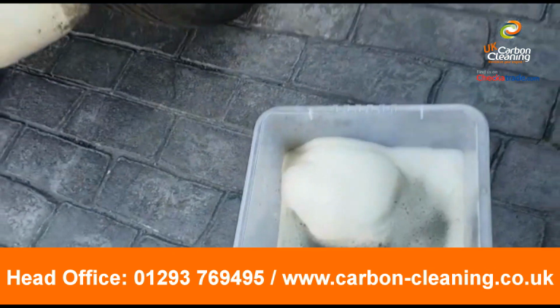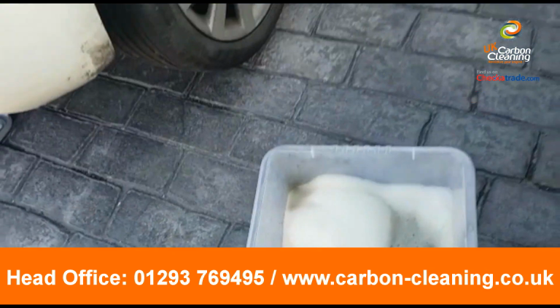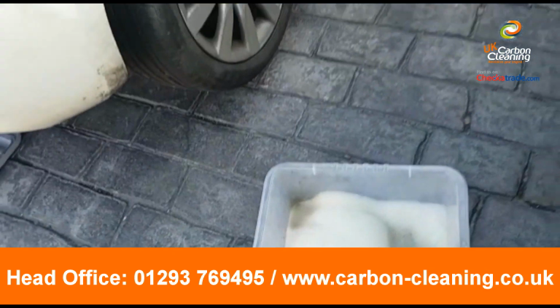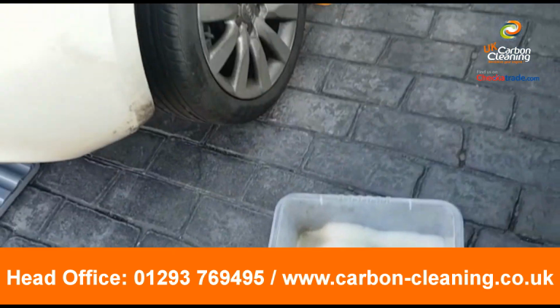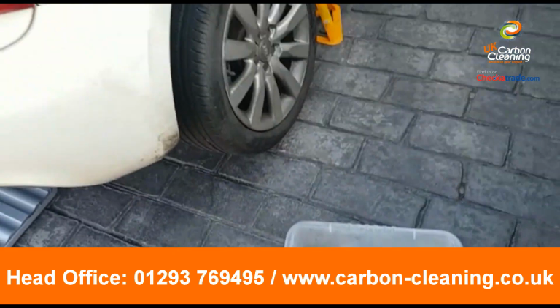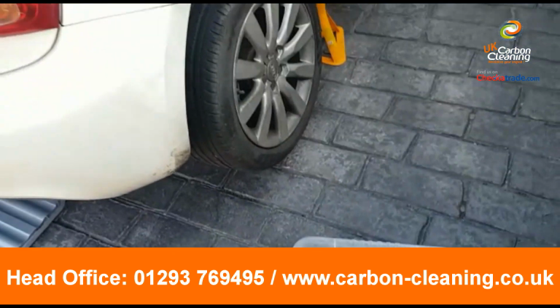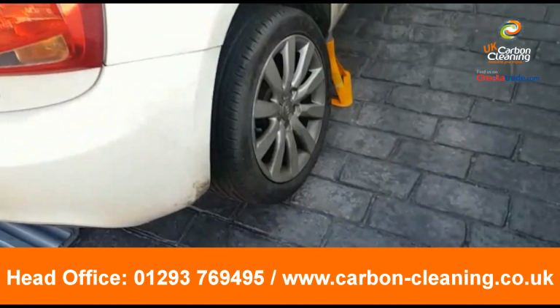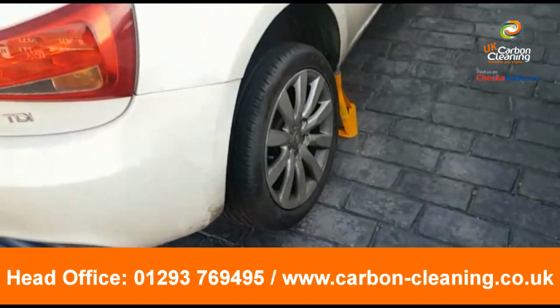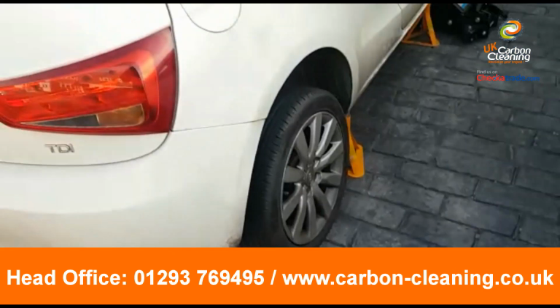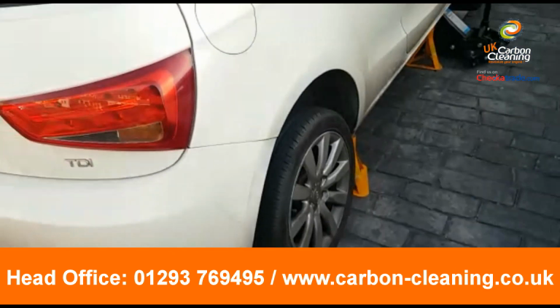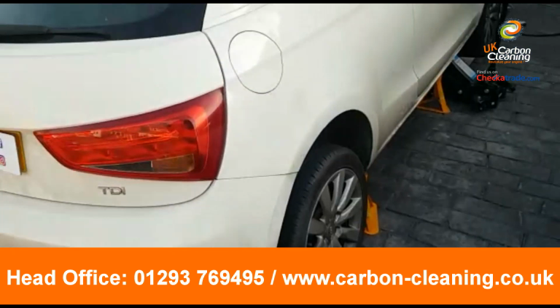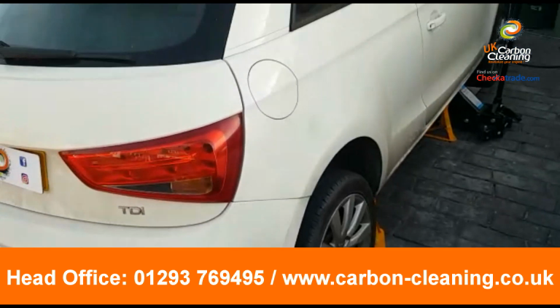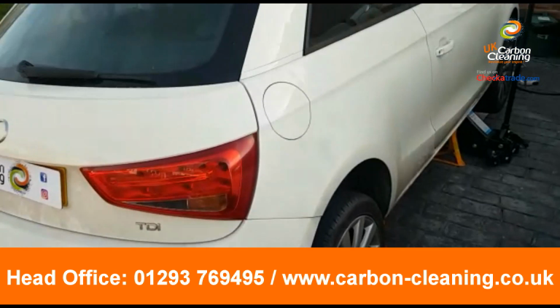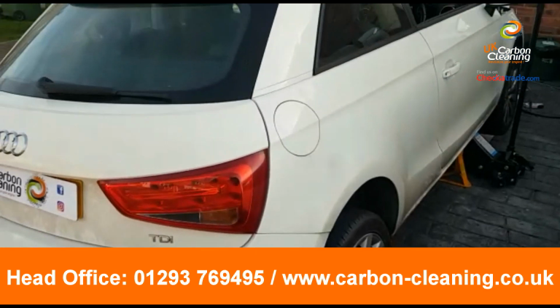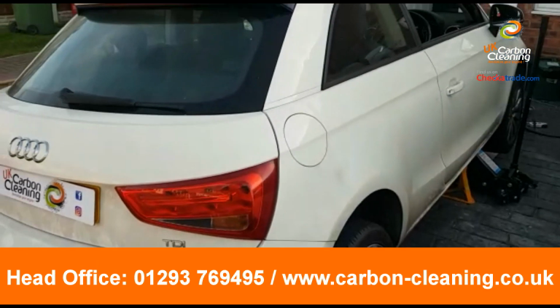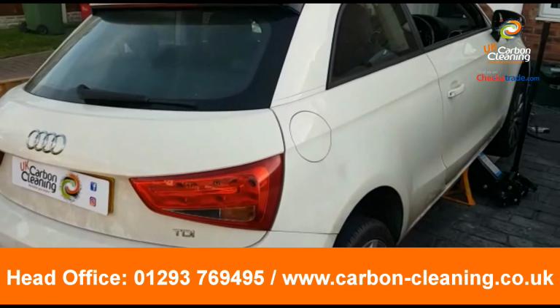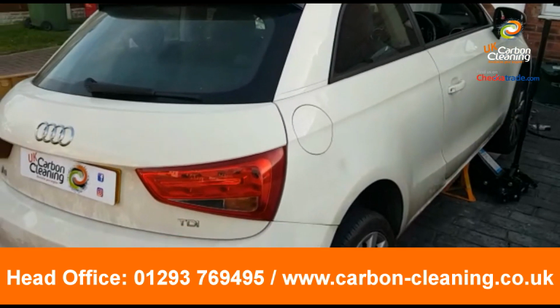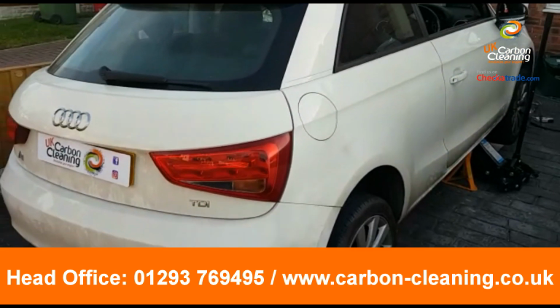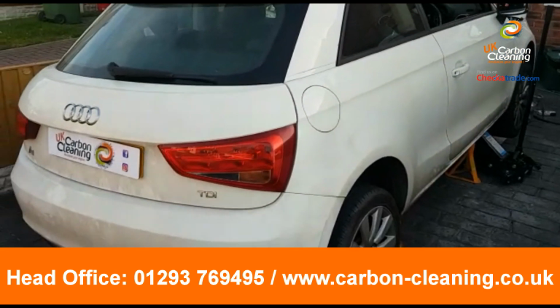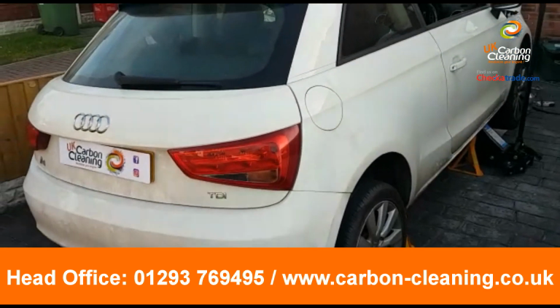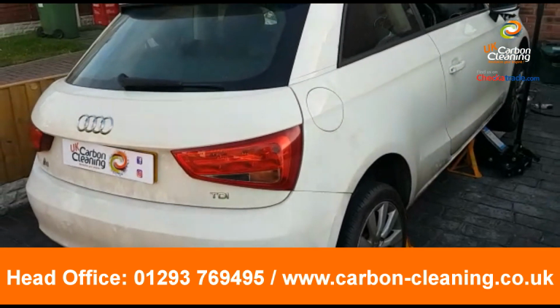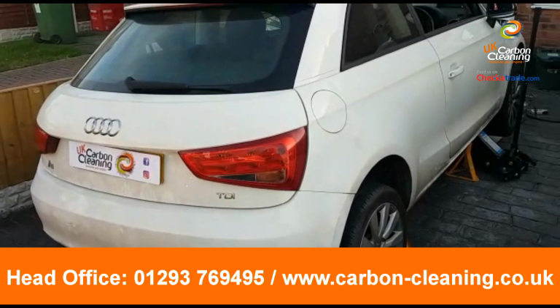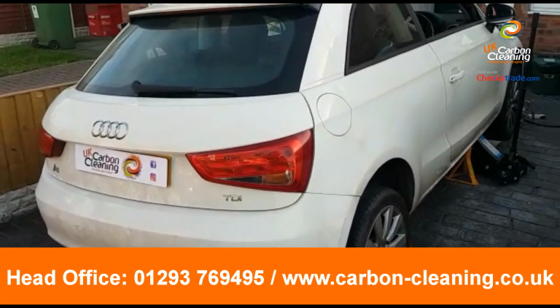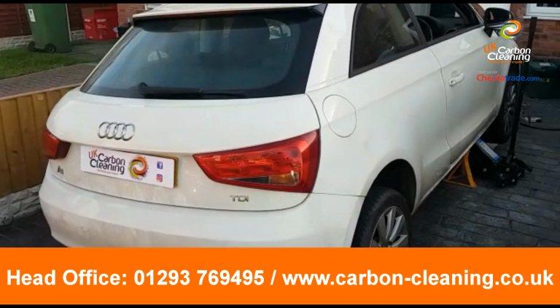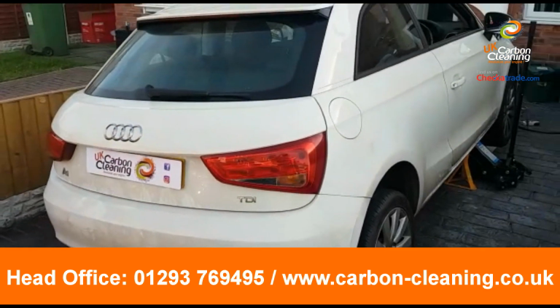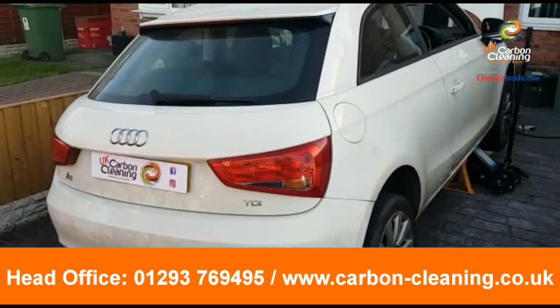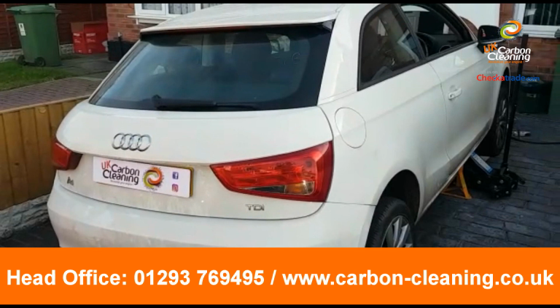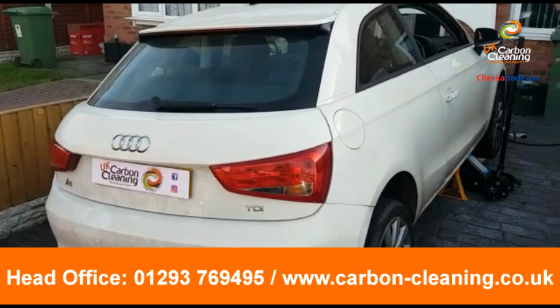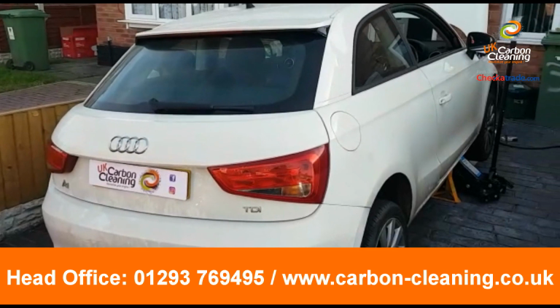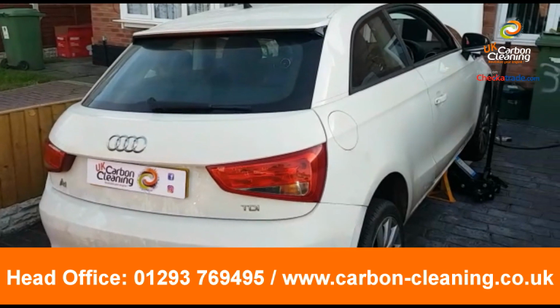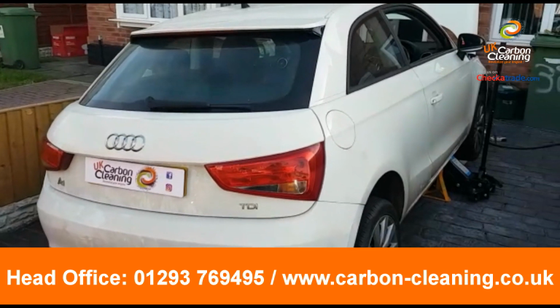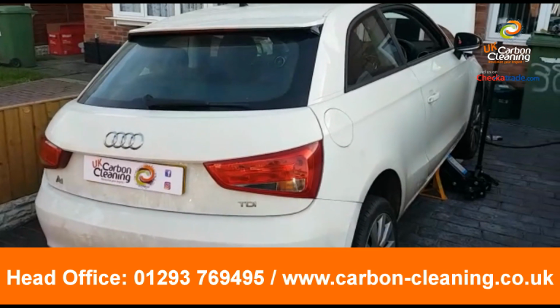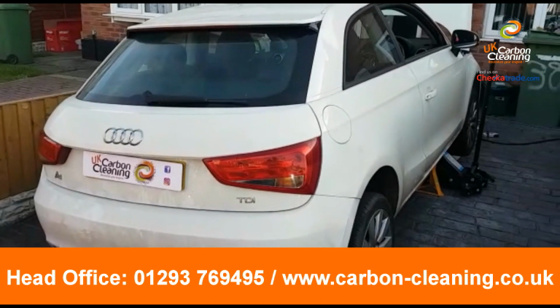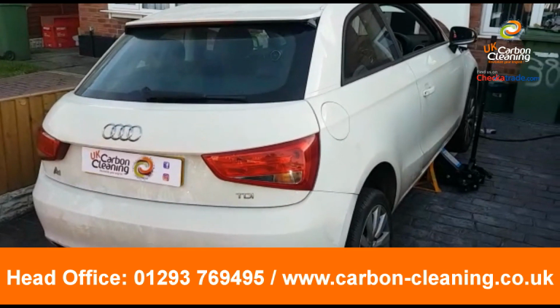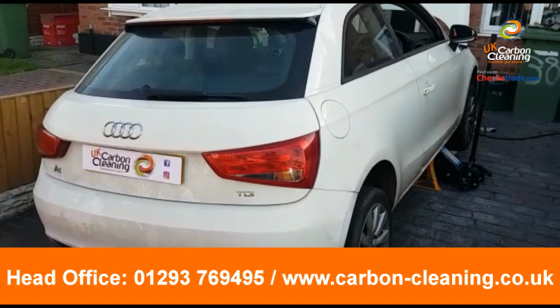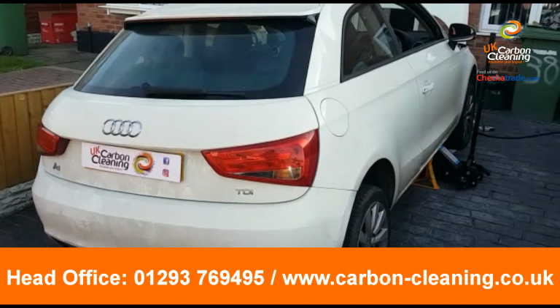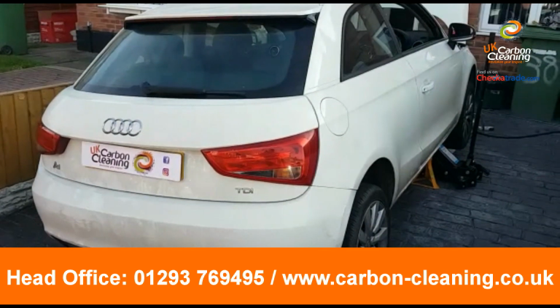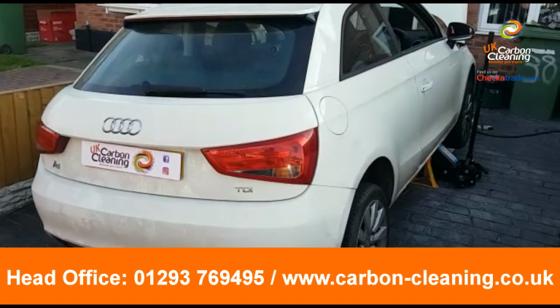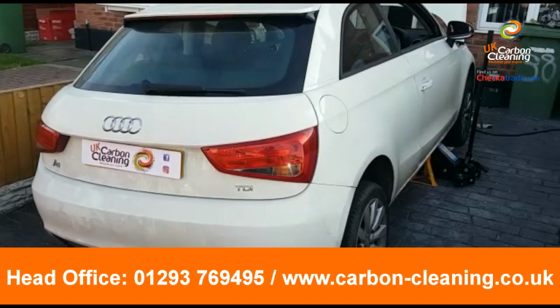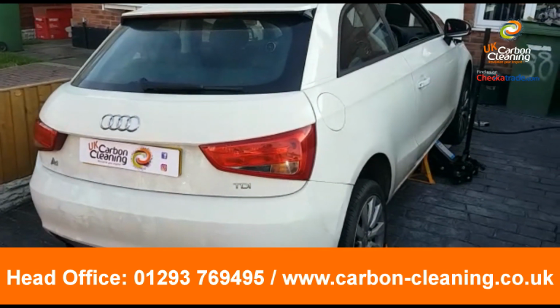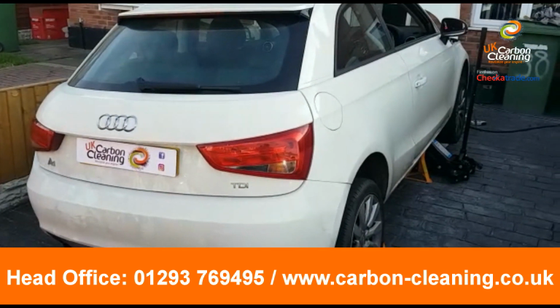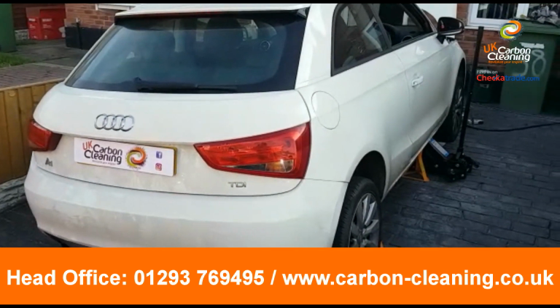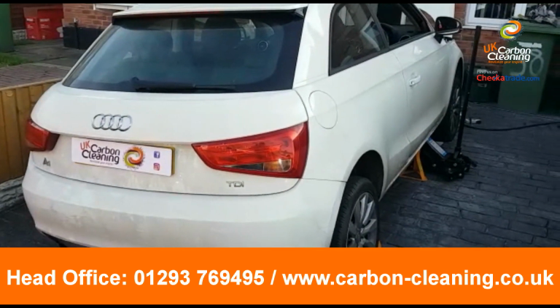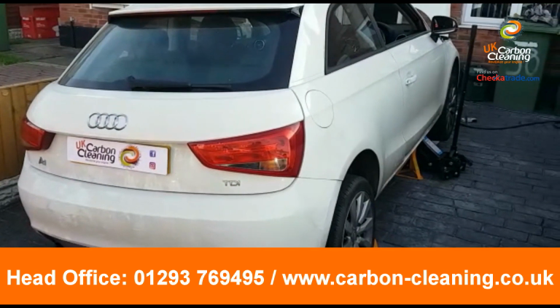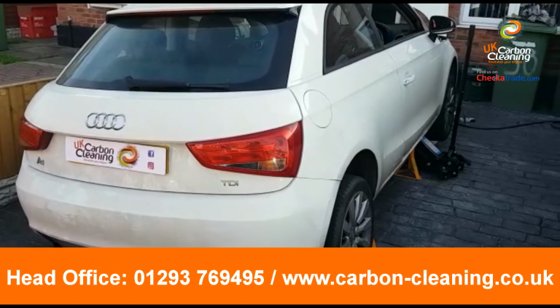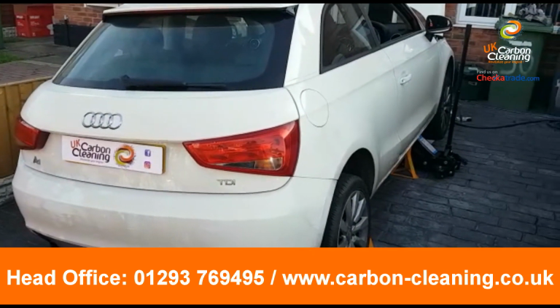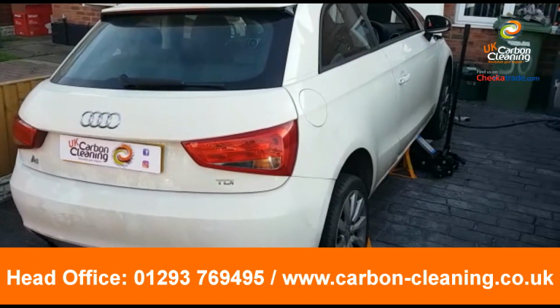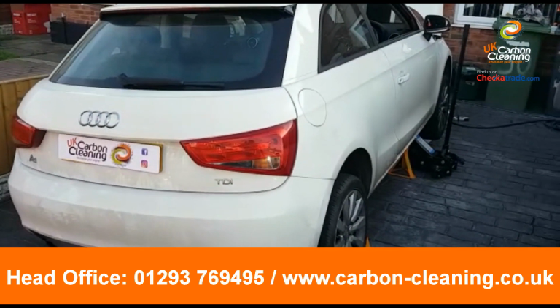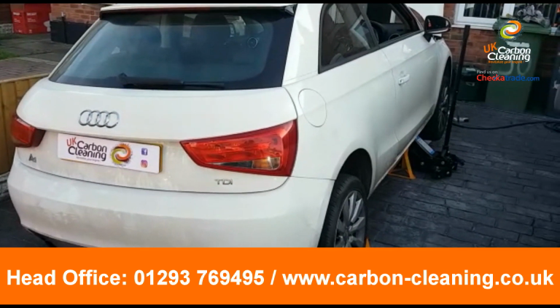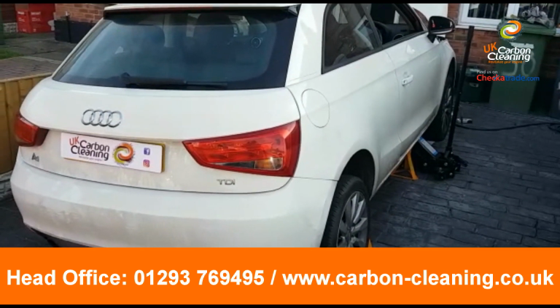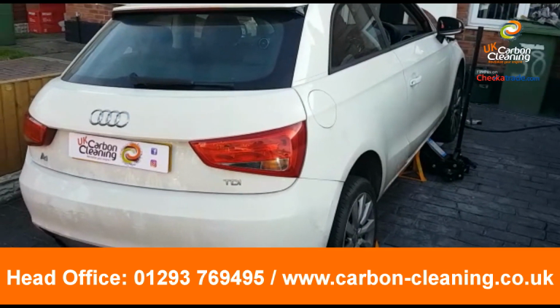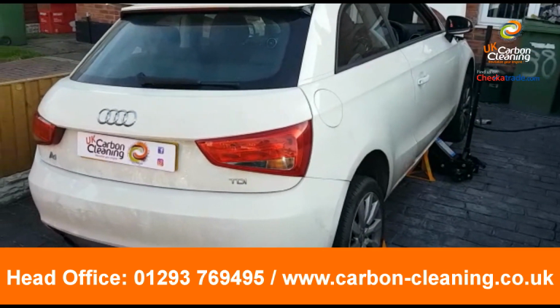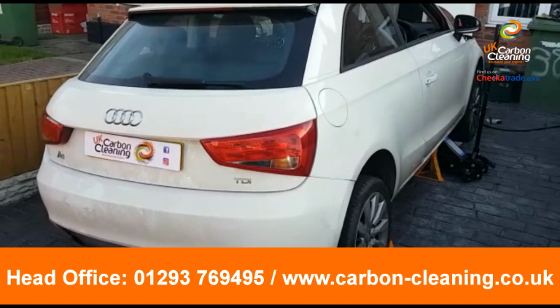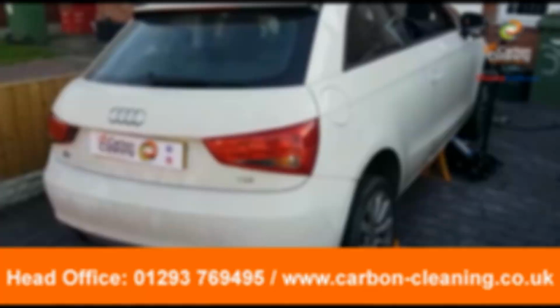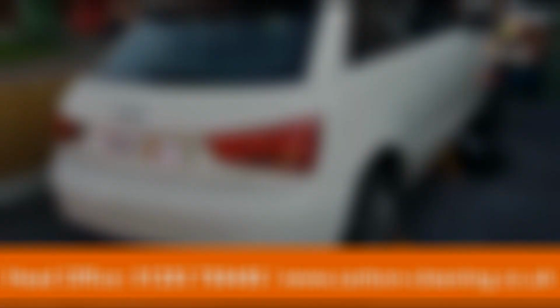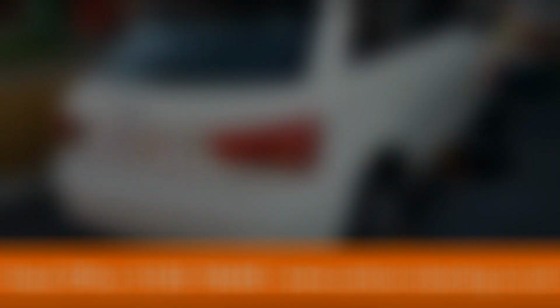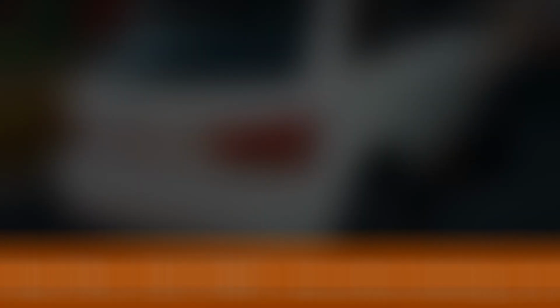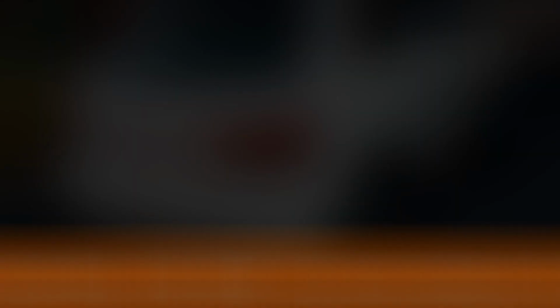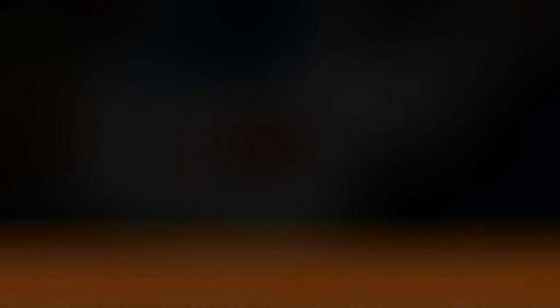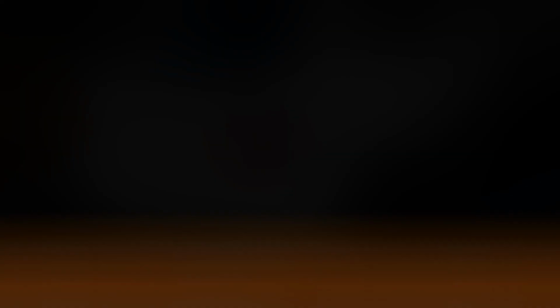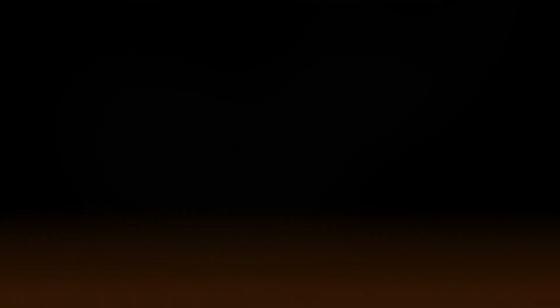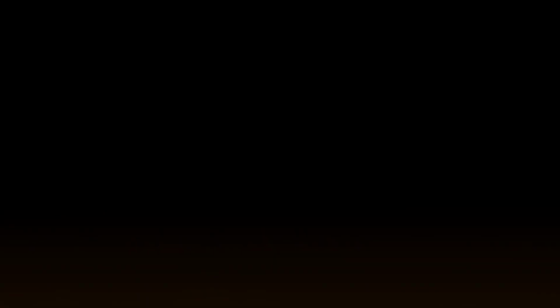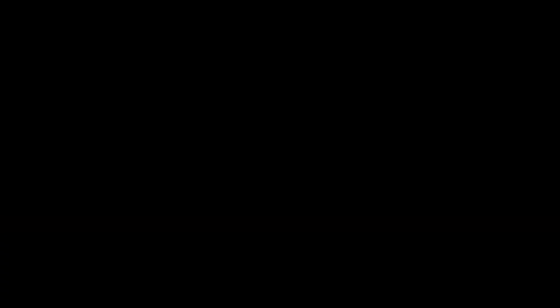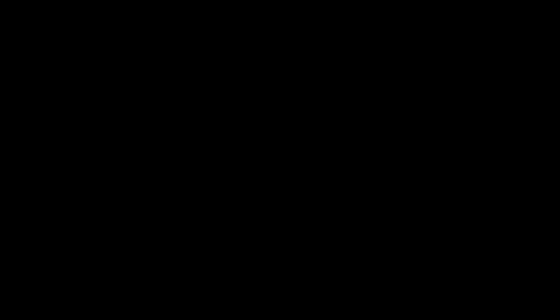That's the DPF clean, guys. Audi A1, 2011, 1.6 diesel. Thanks for watching.